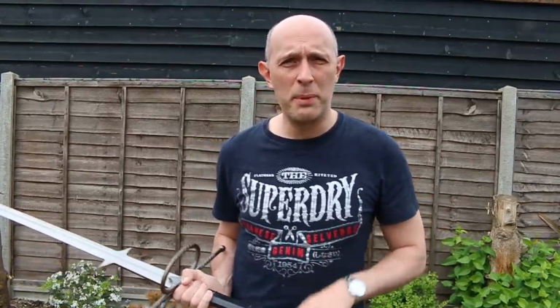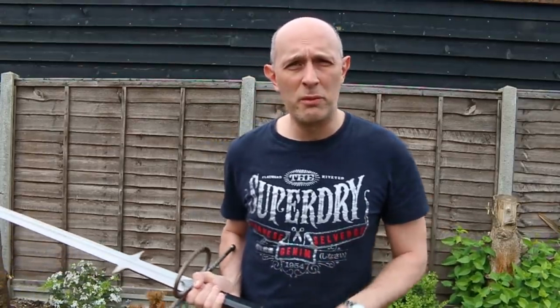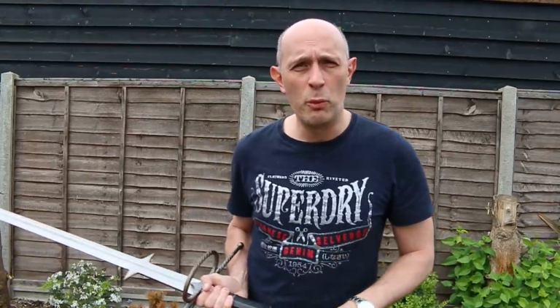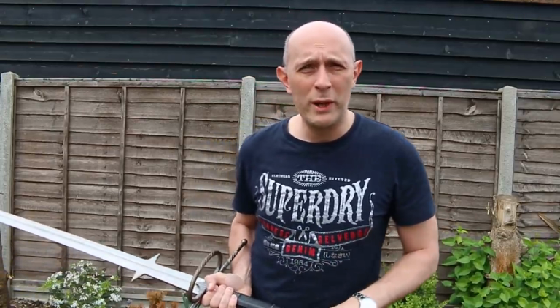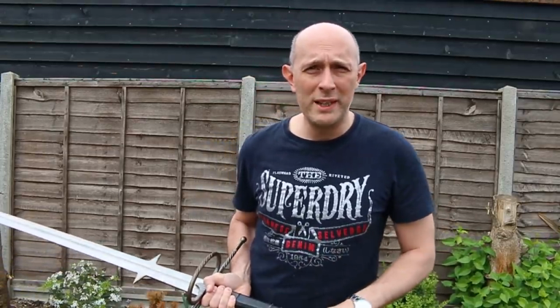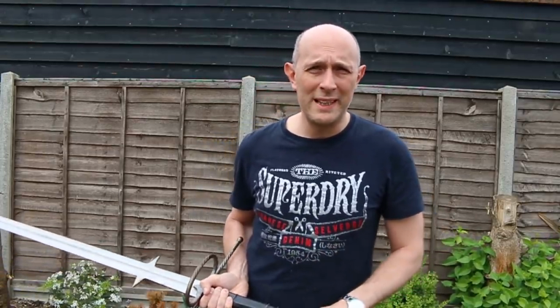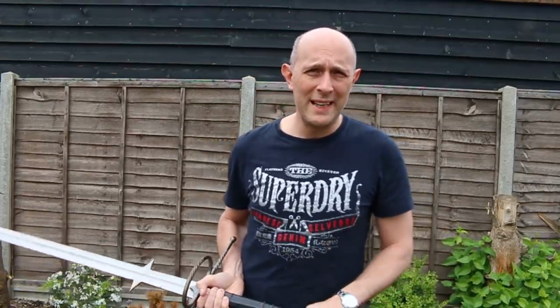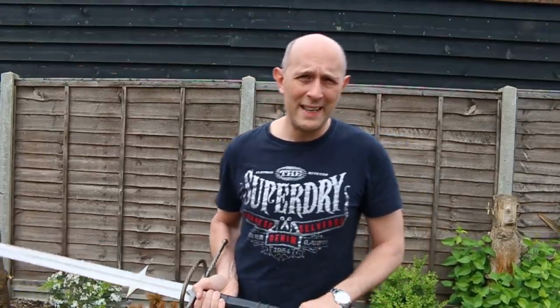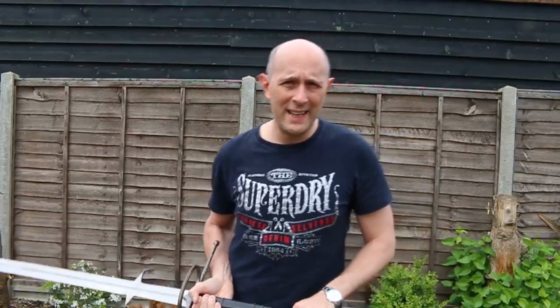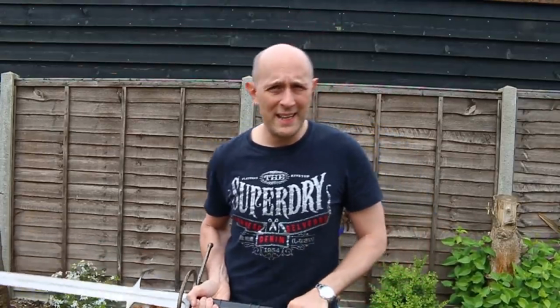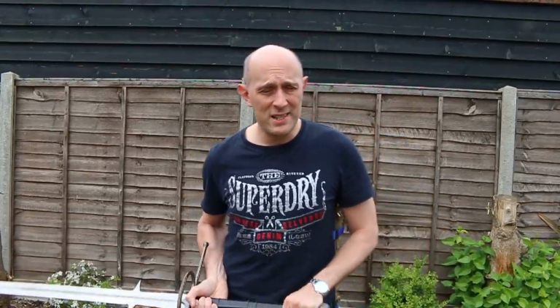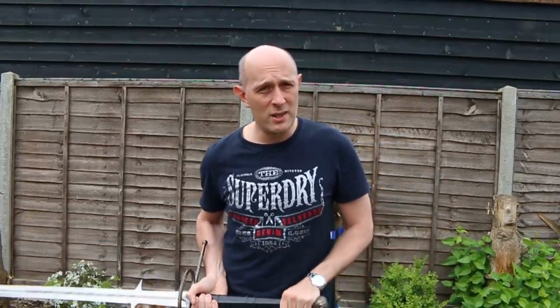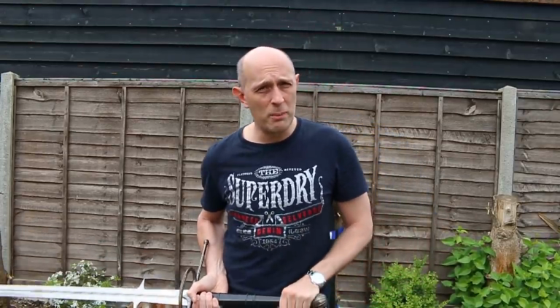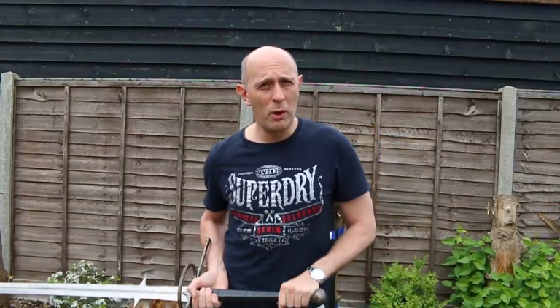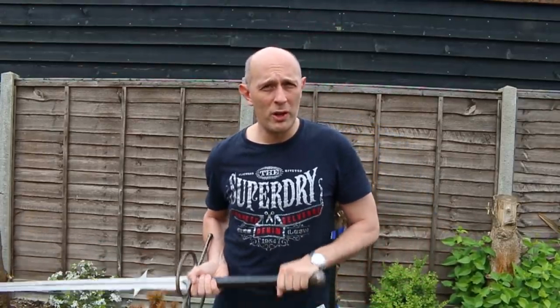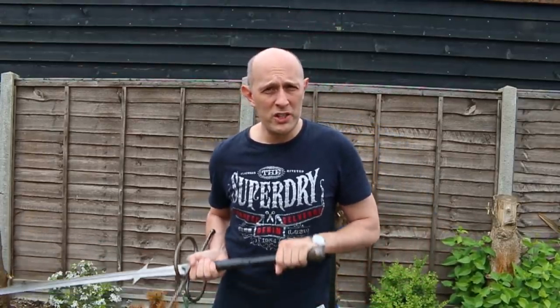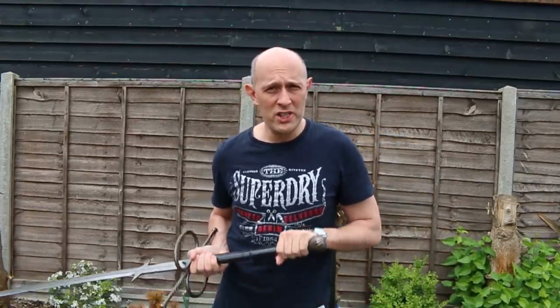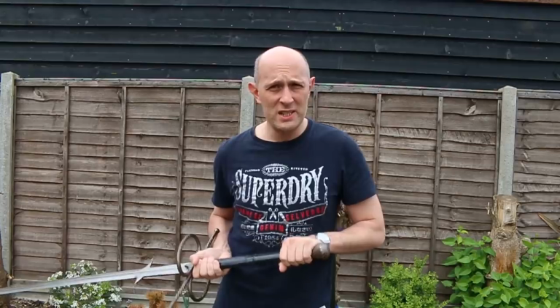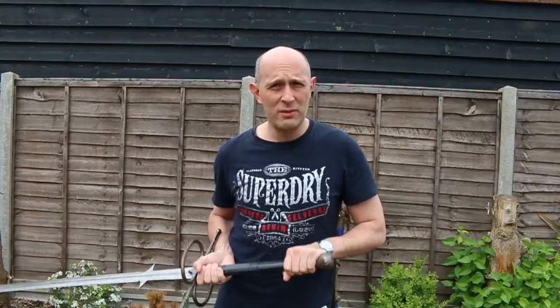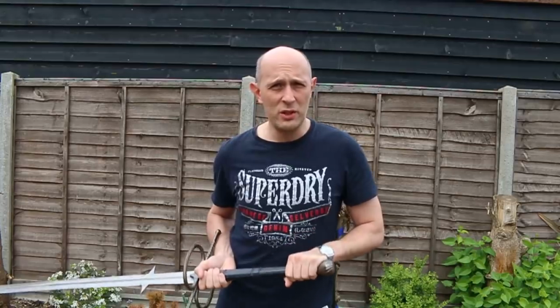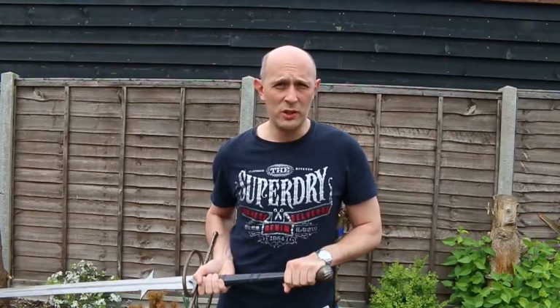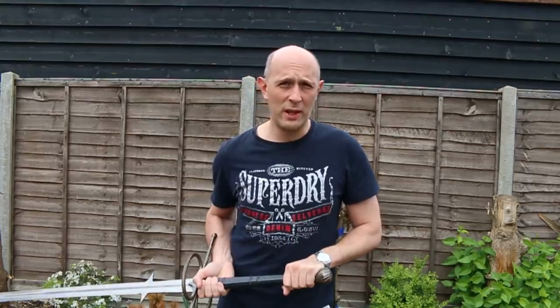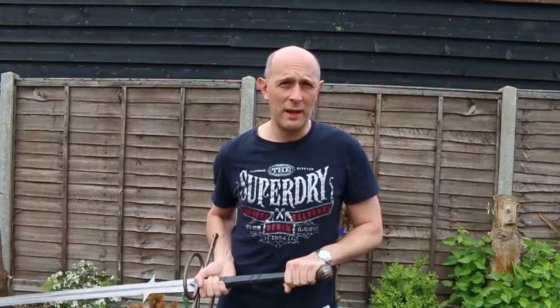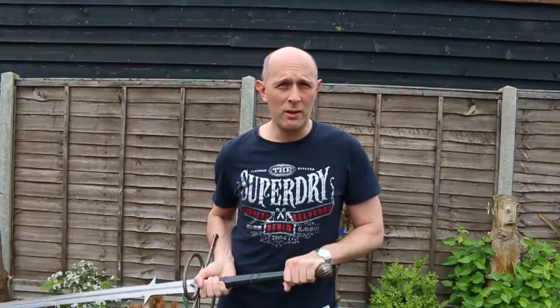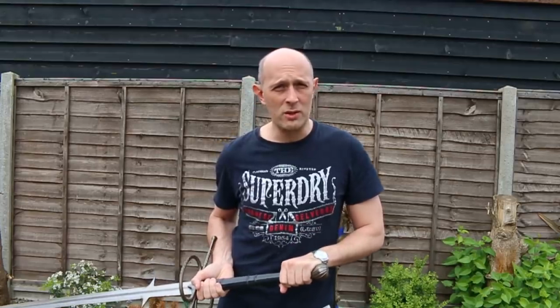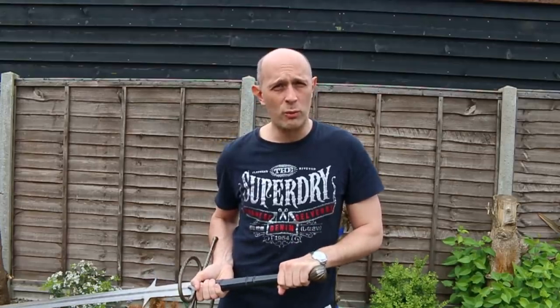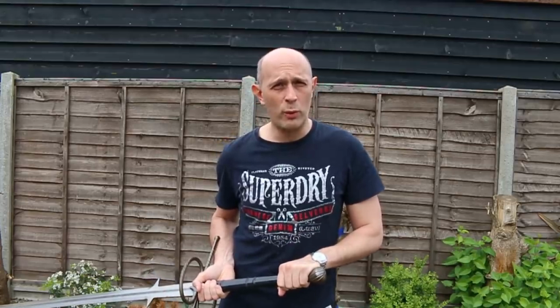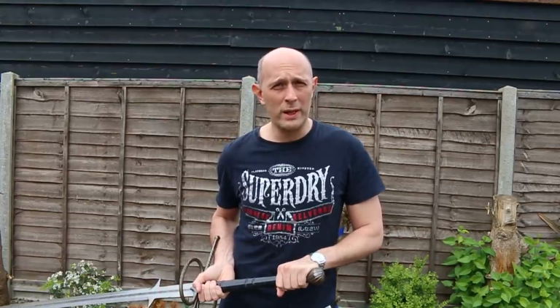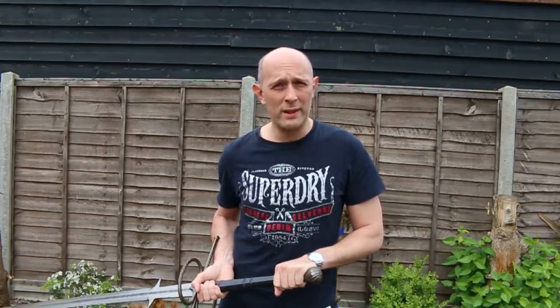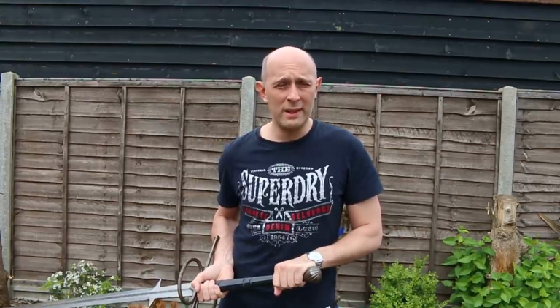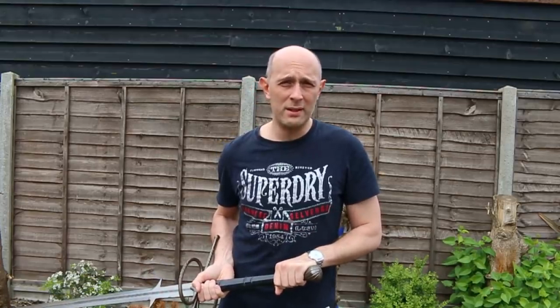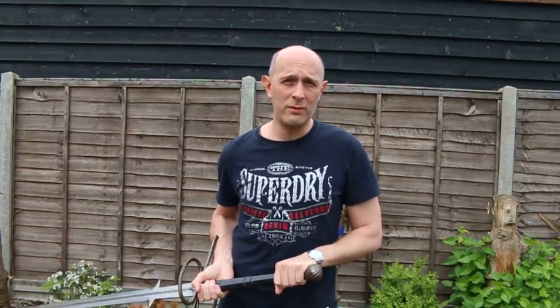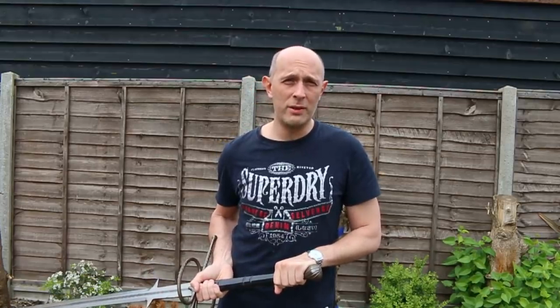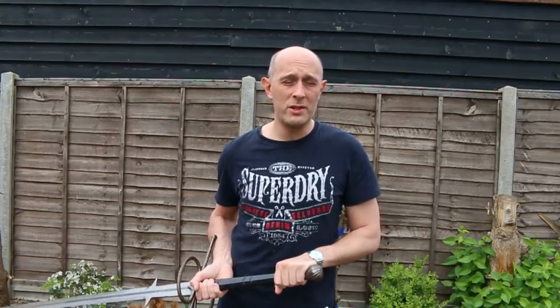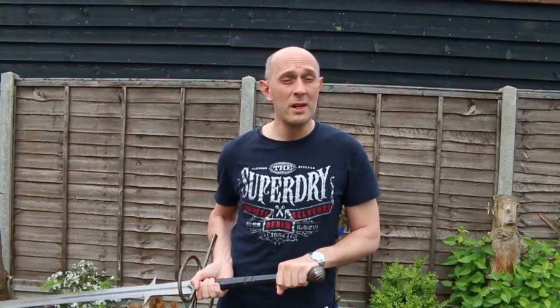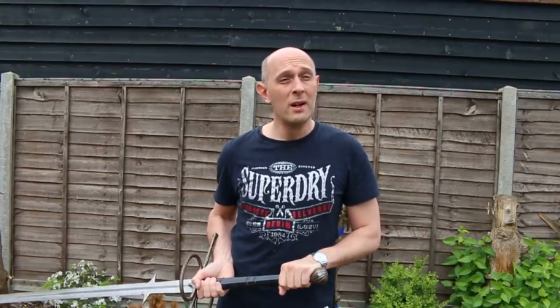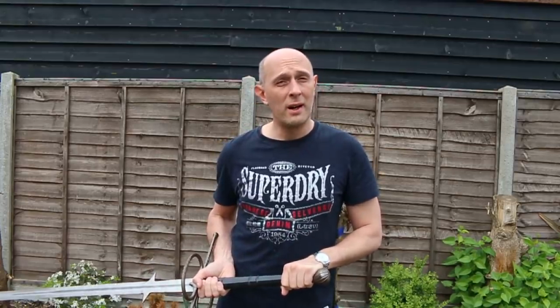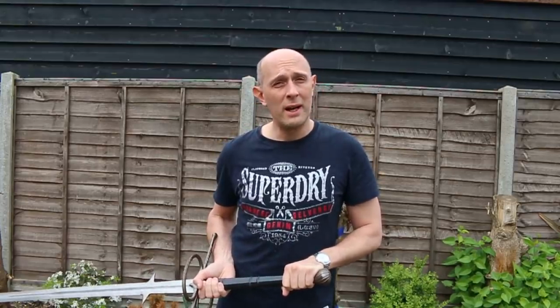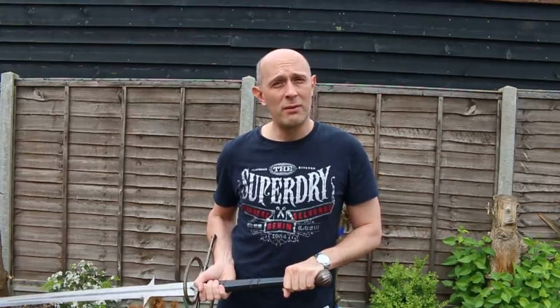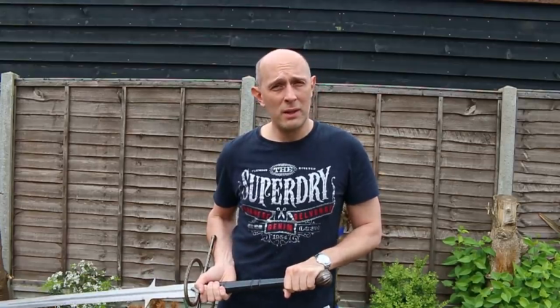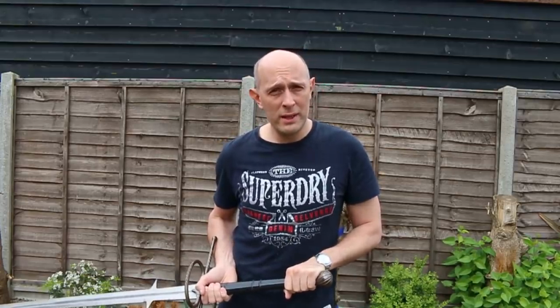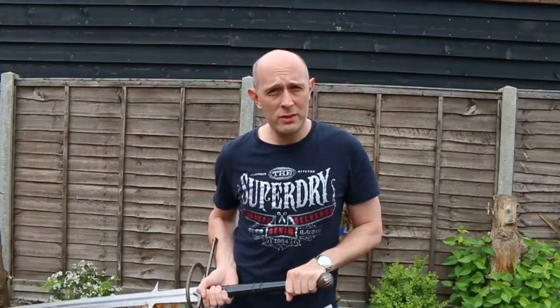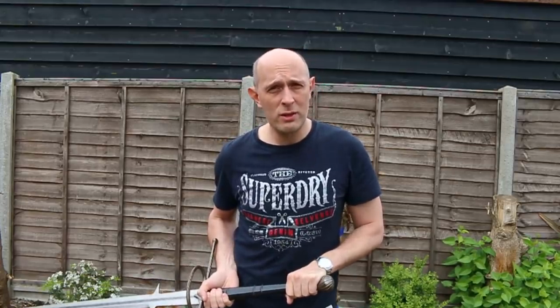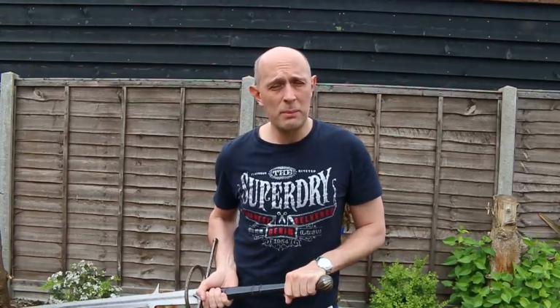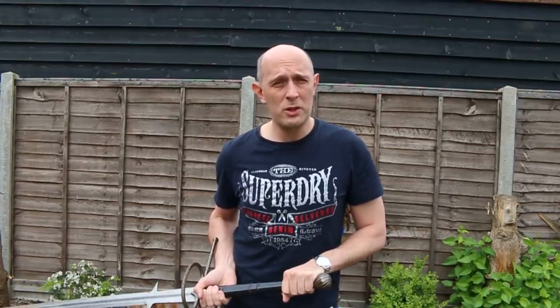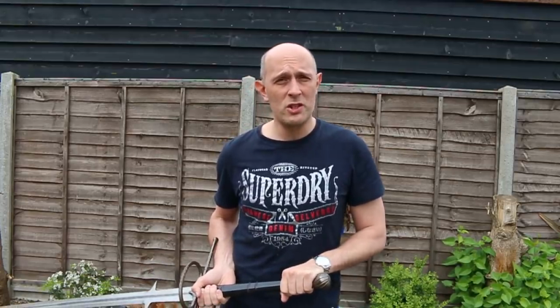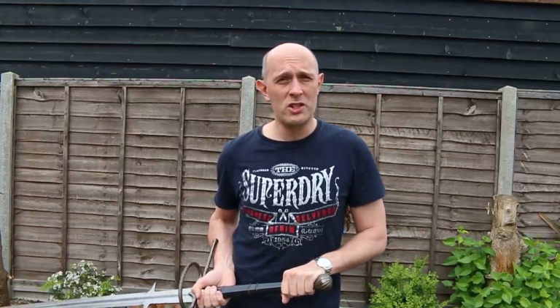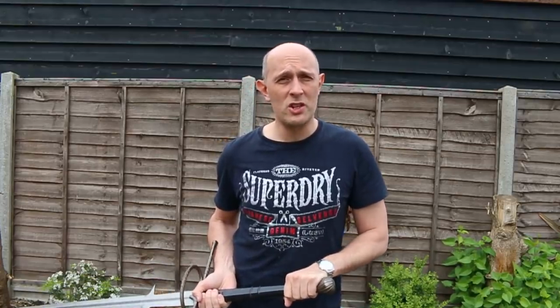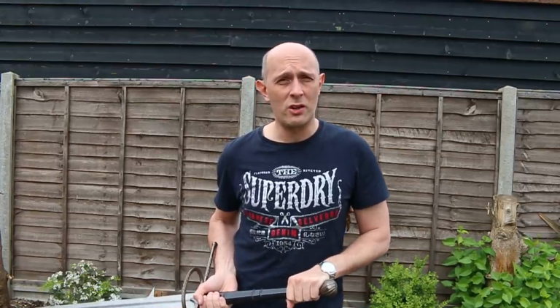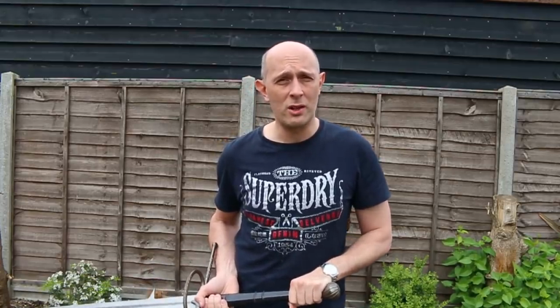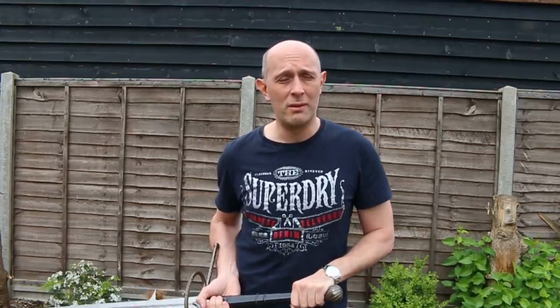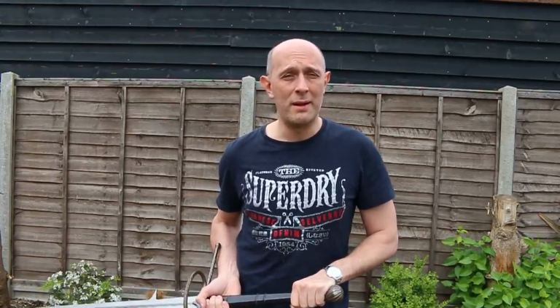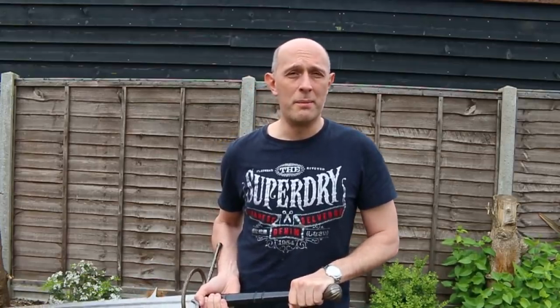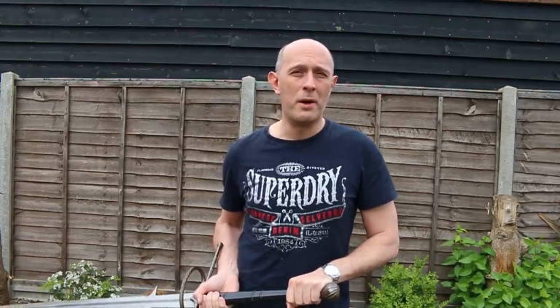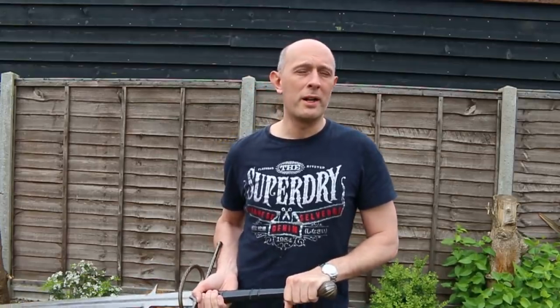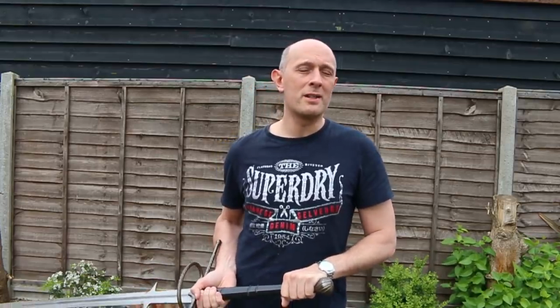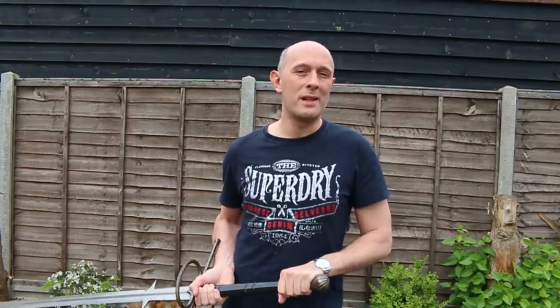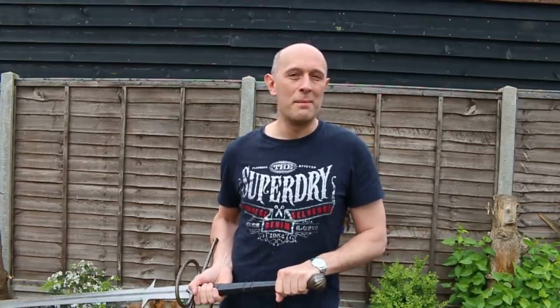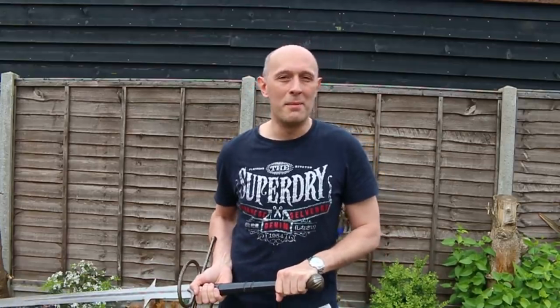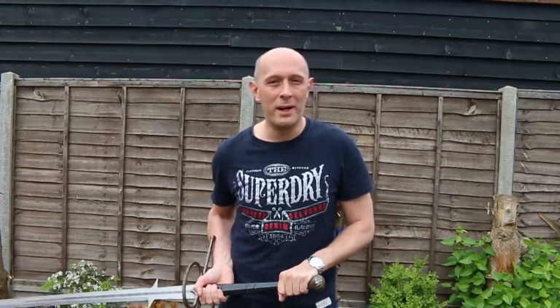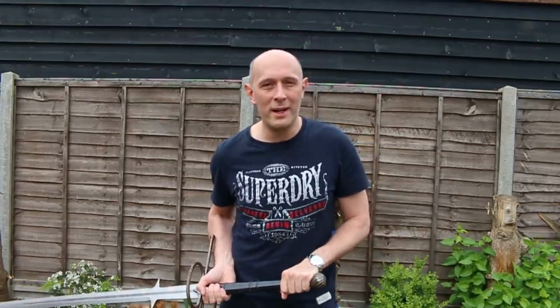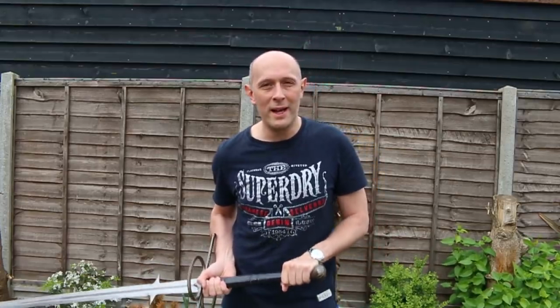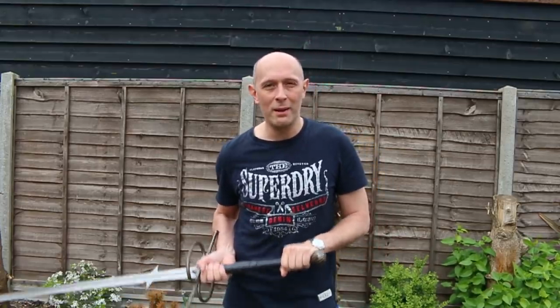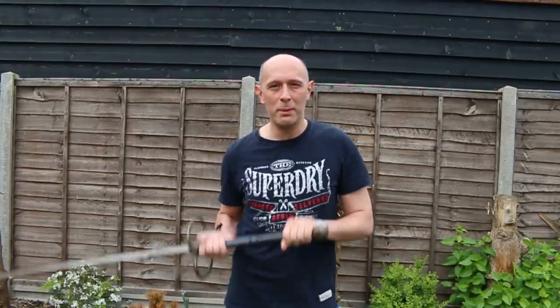It's a bit of a windy day here so apologies if you do get lots of wind interference. I have literally put a sock around the mic so that might help.